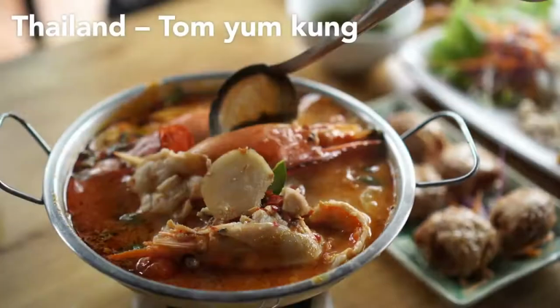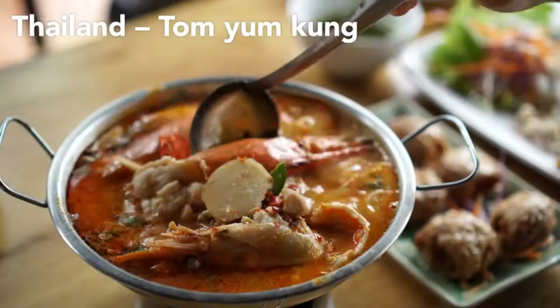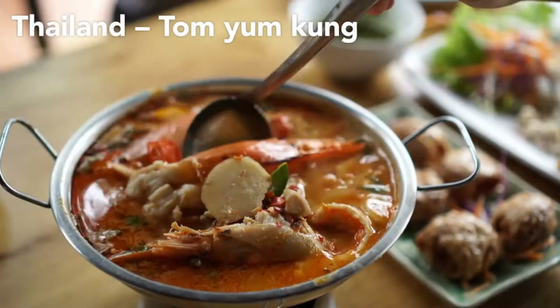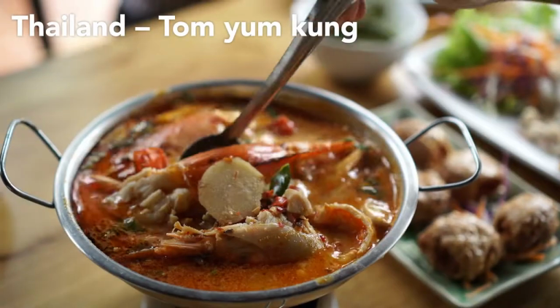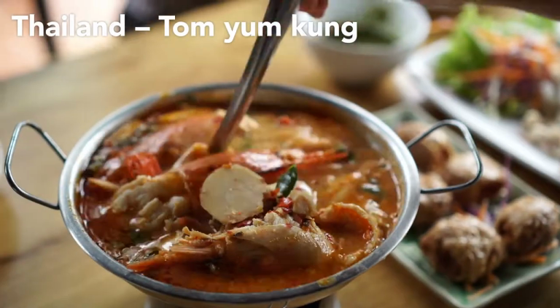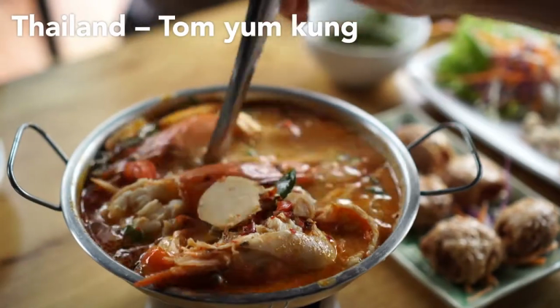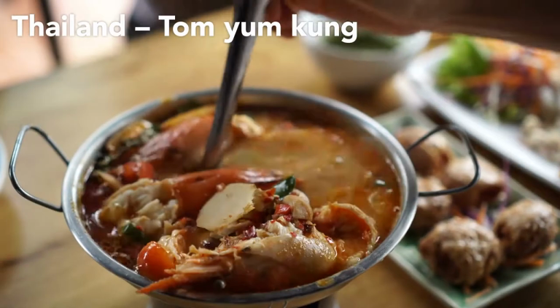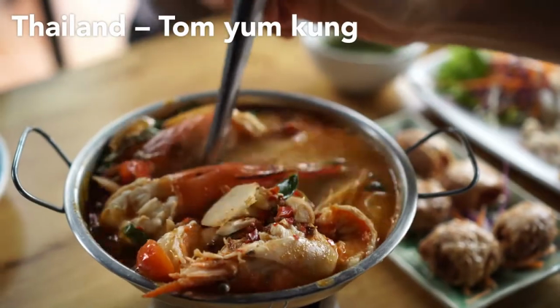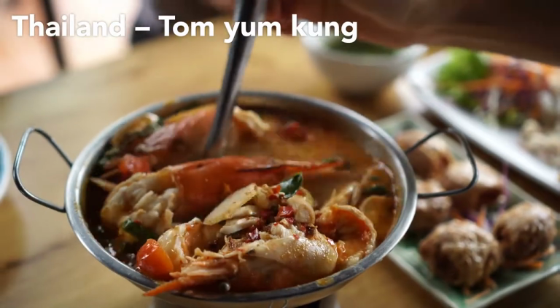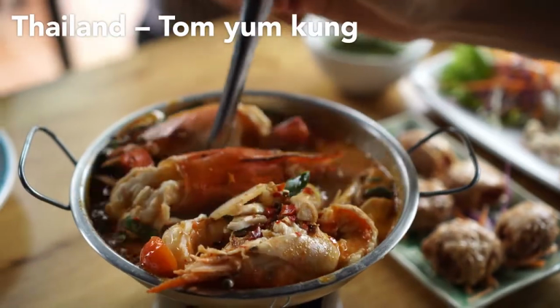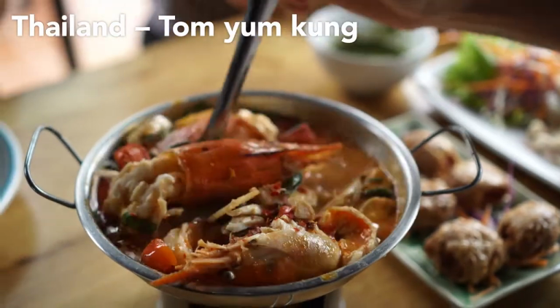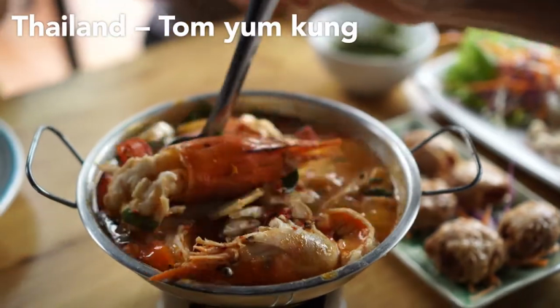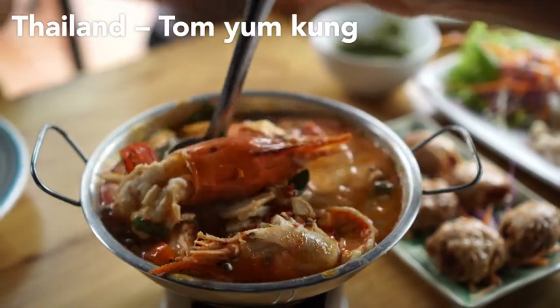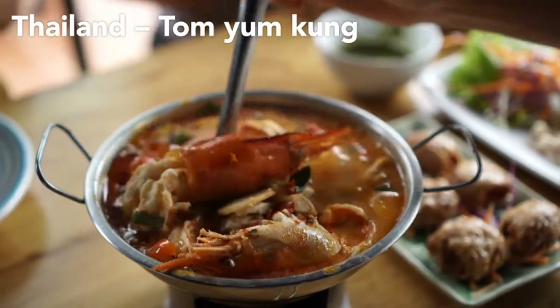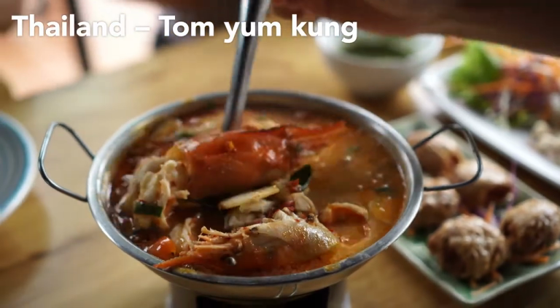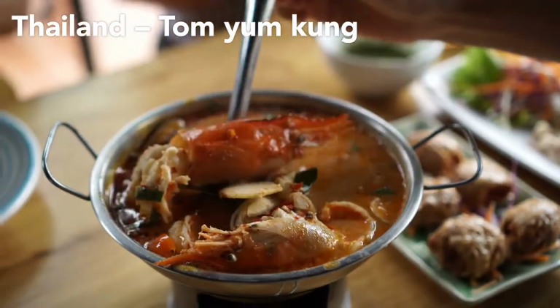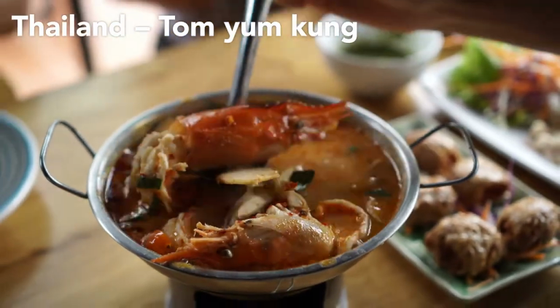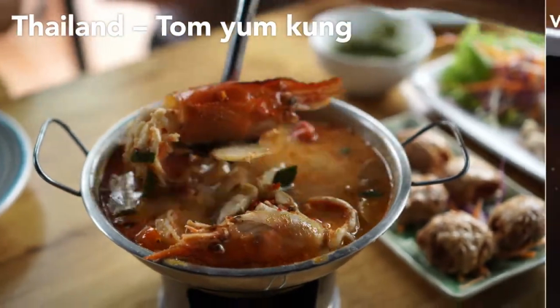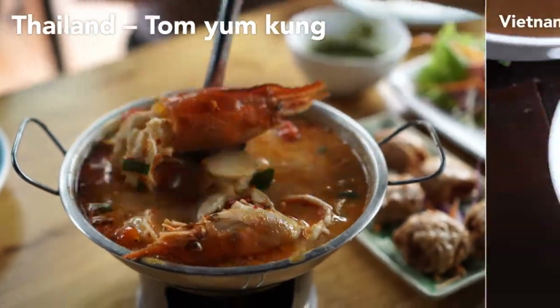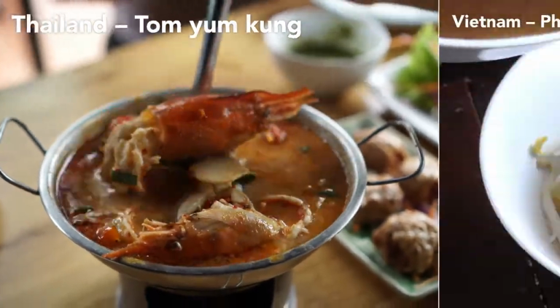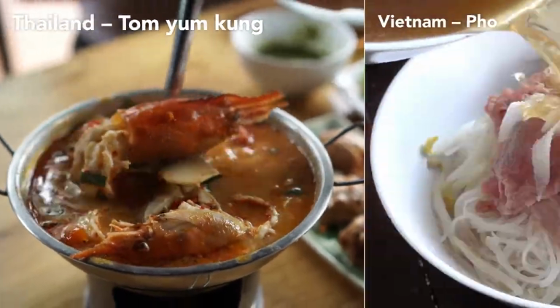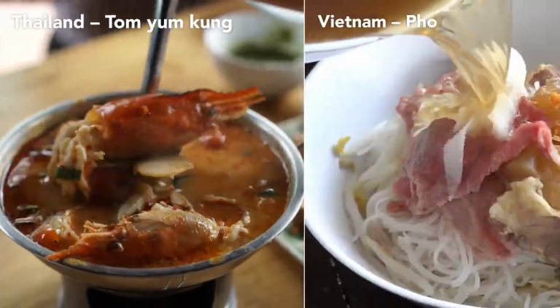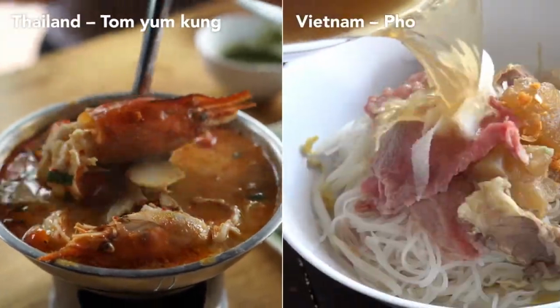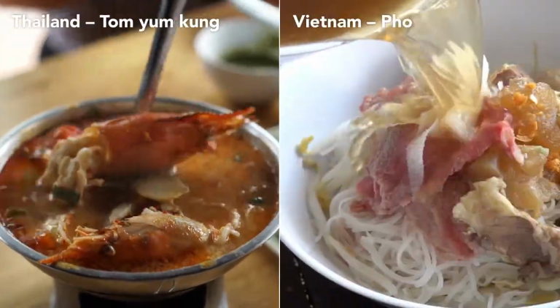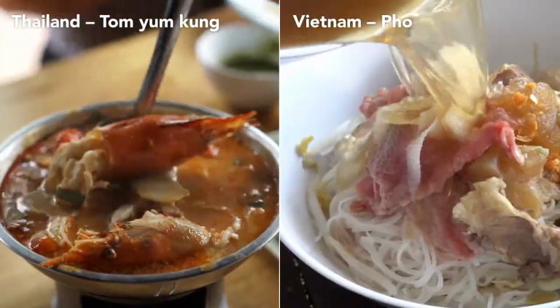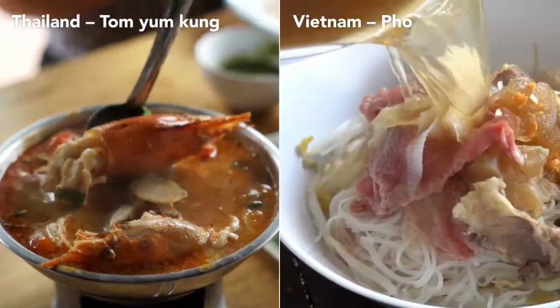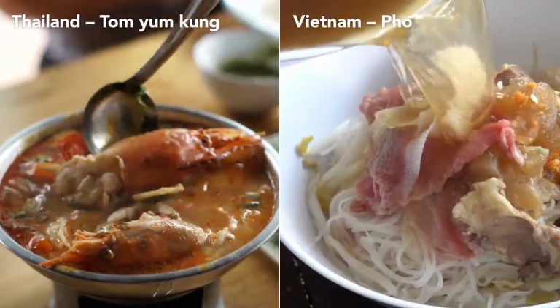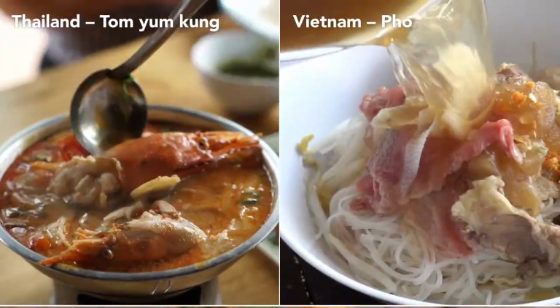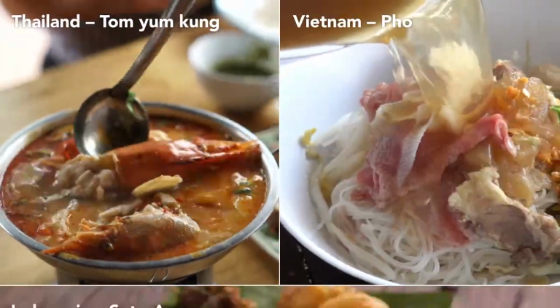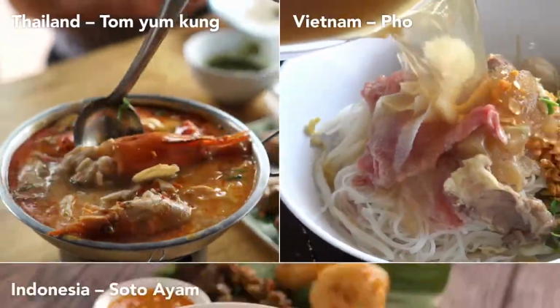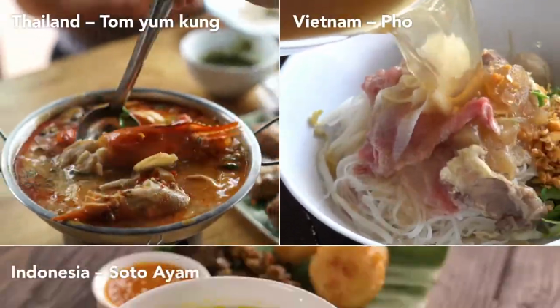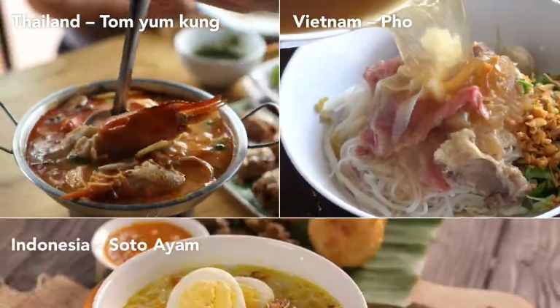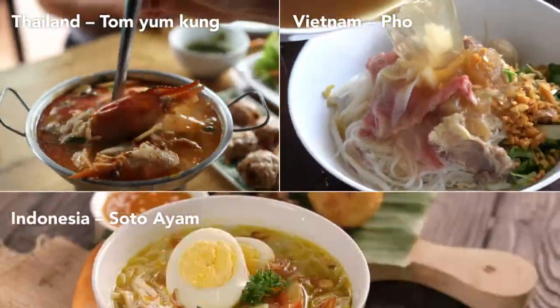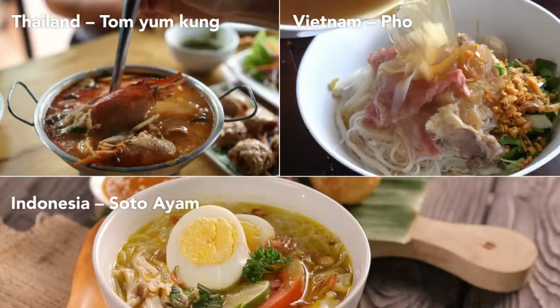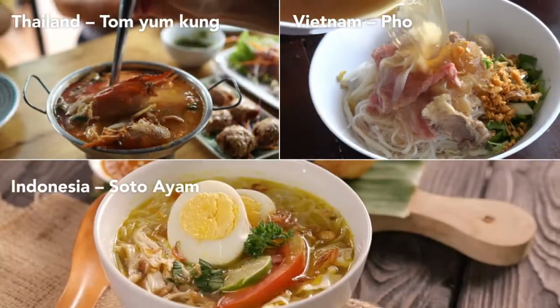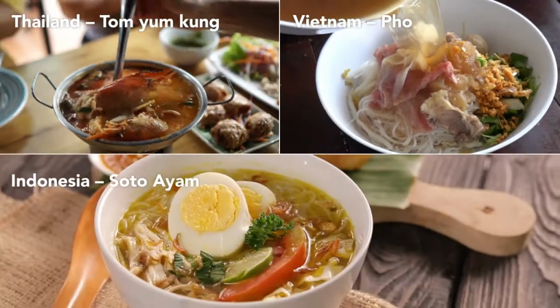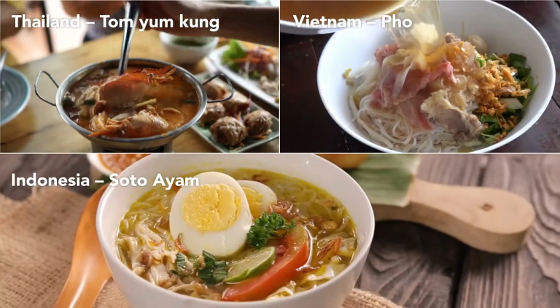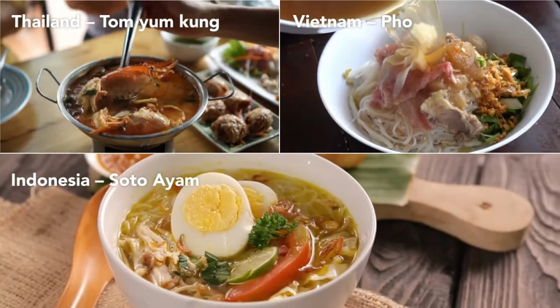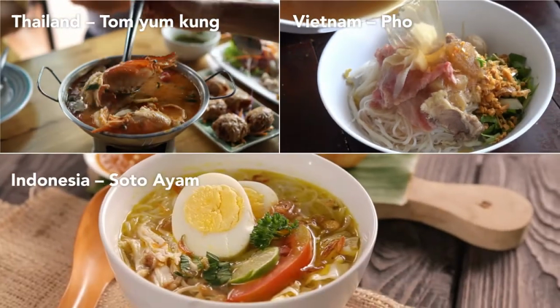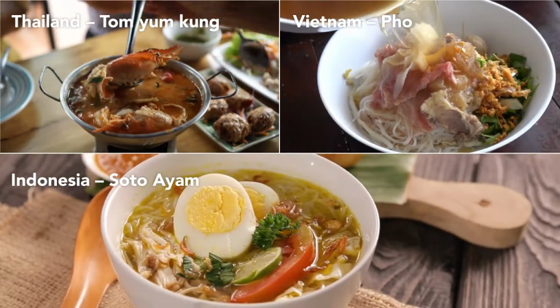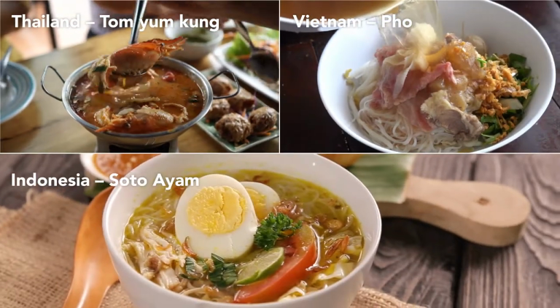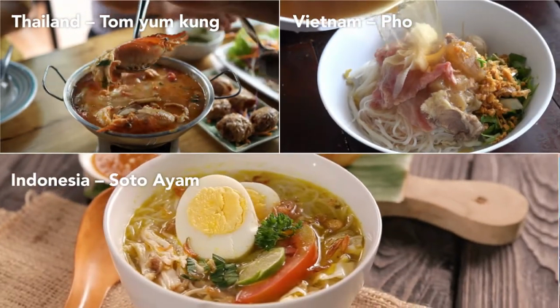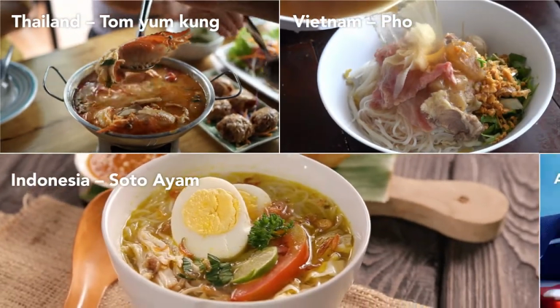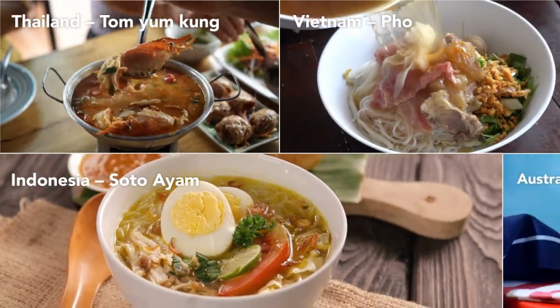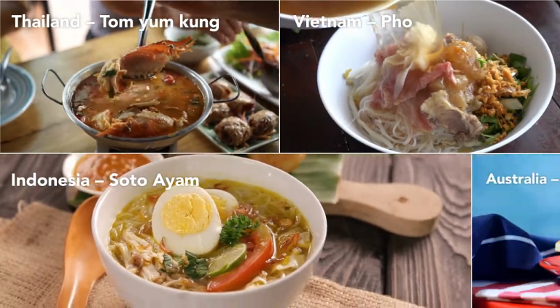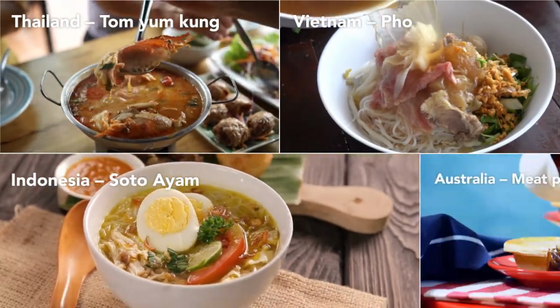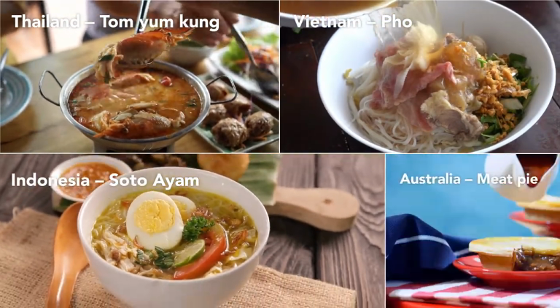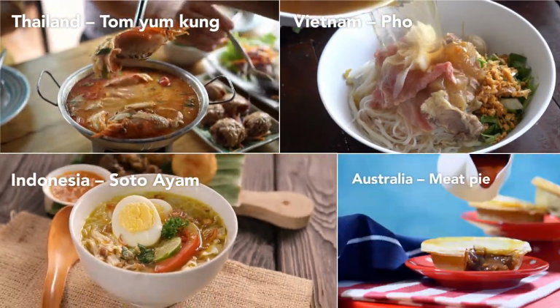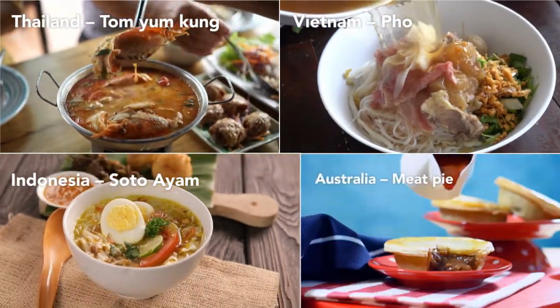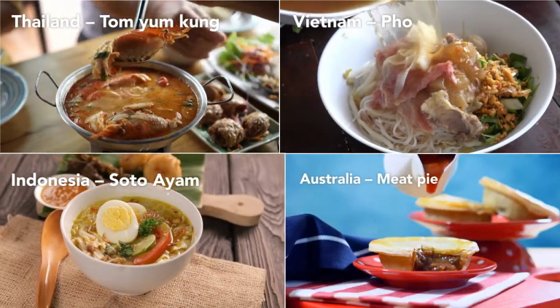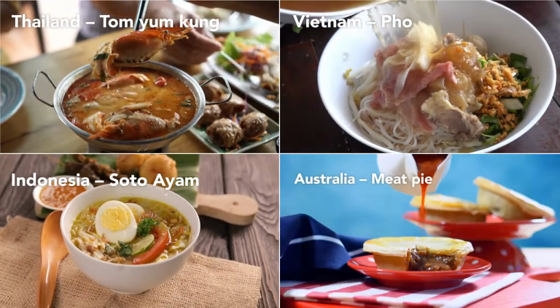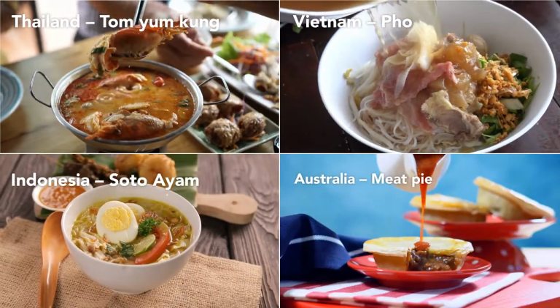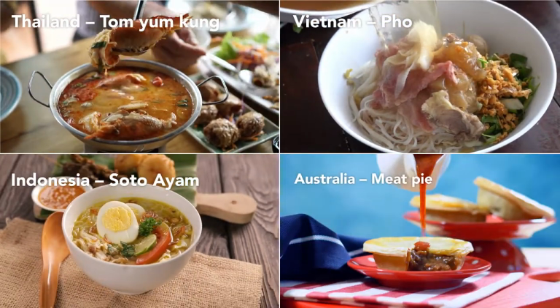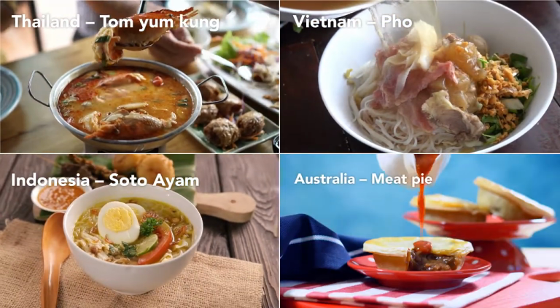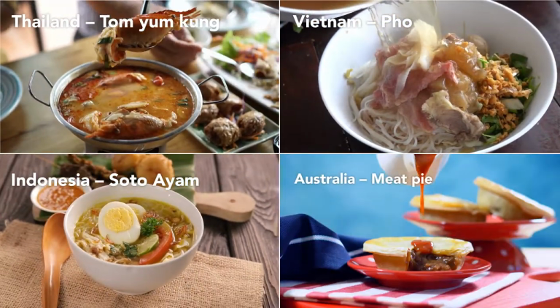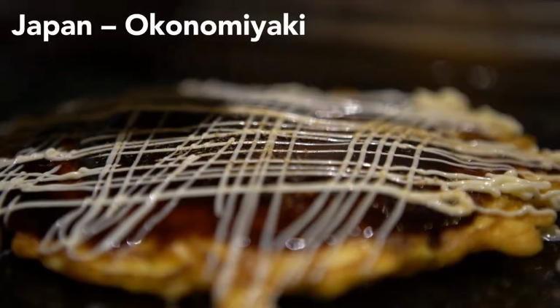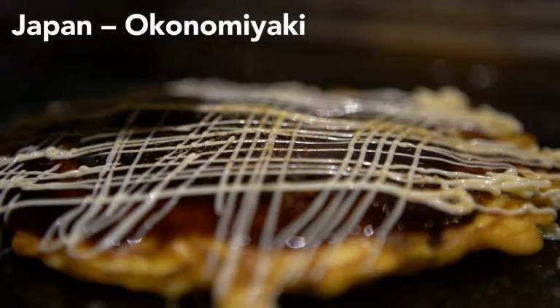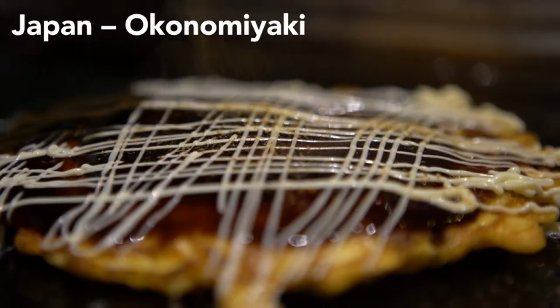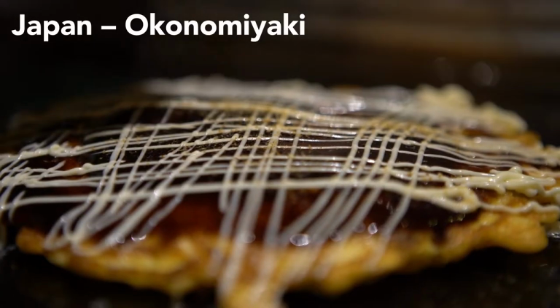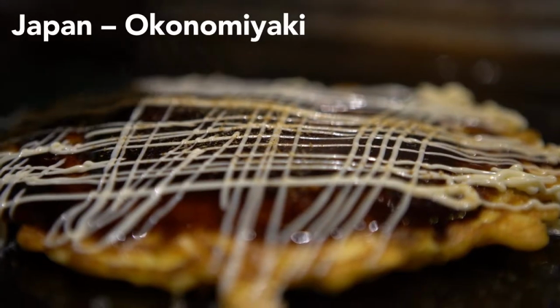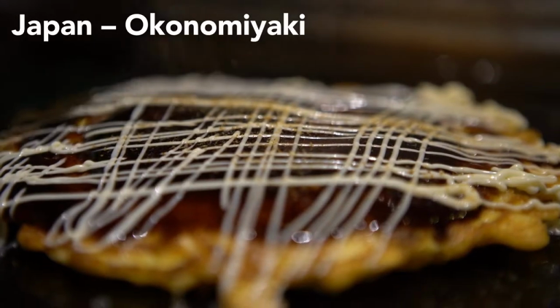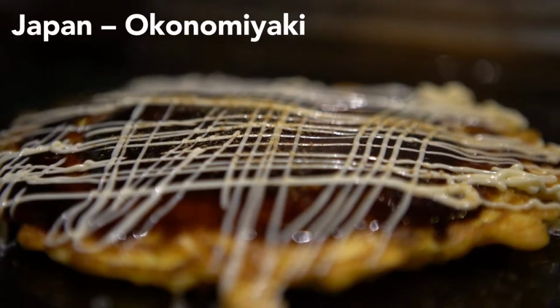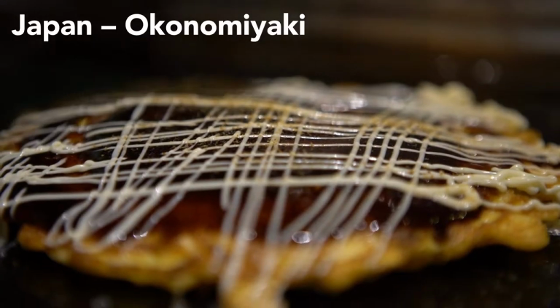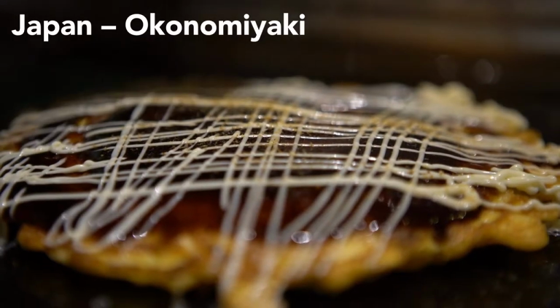Tam yum, pho, soto ayam, meat pies, okonomiyaki.